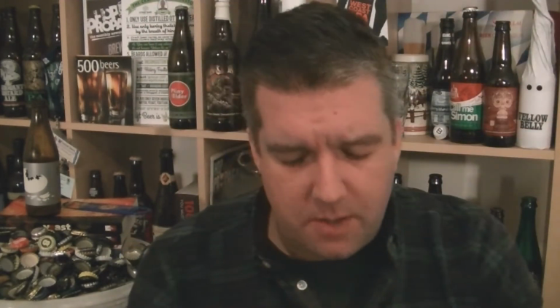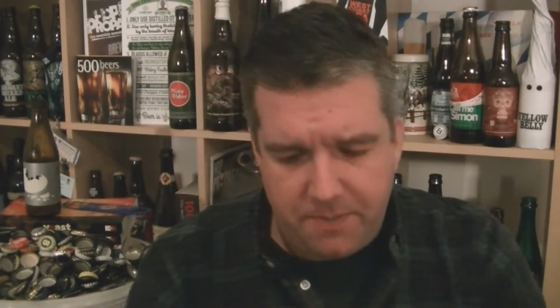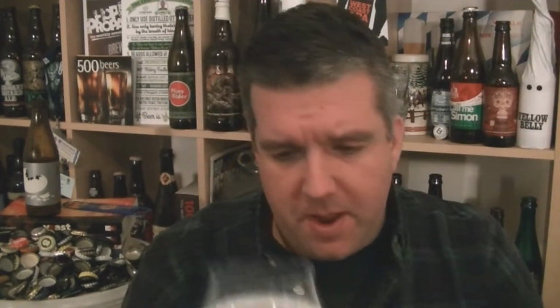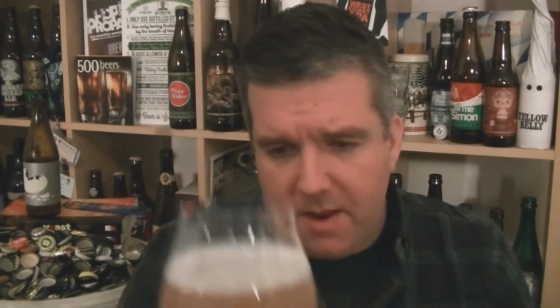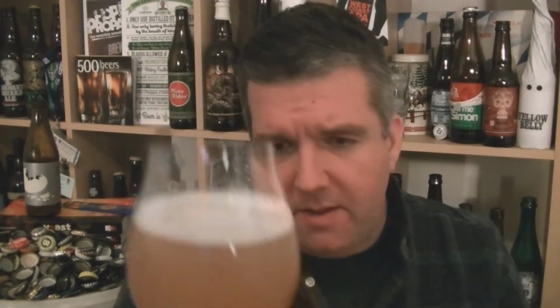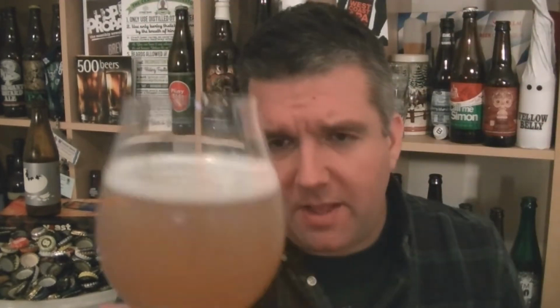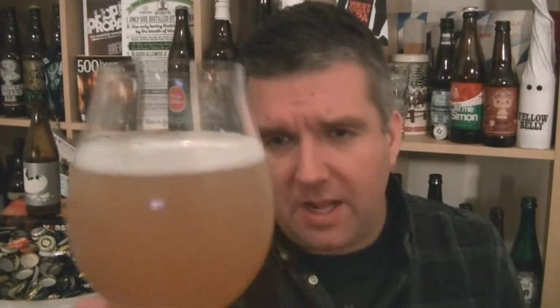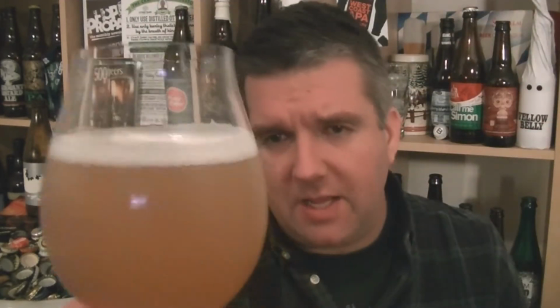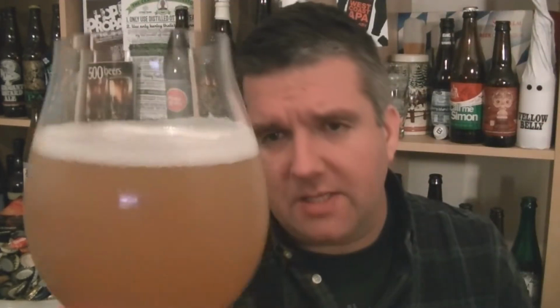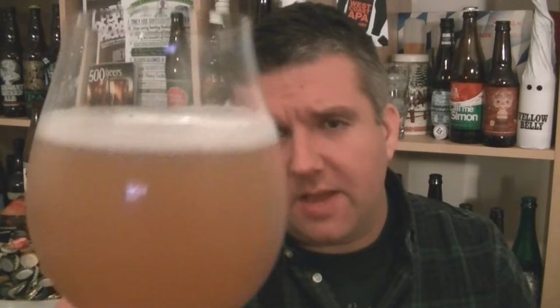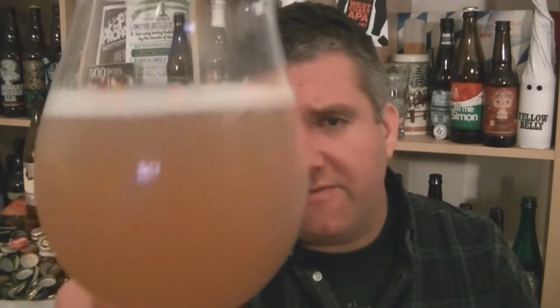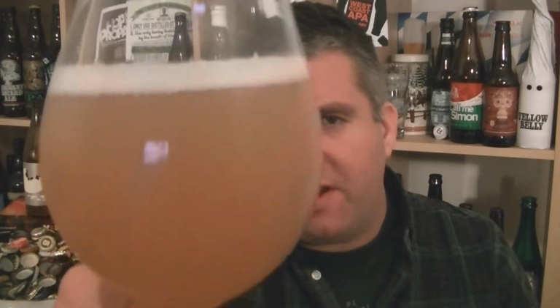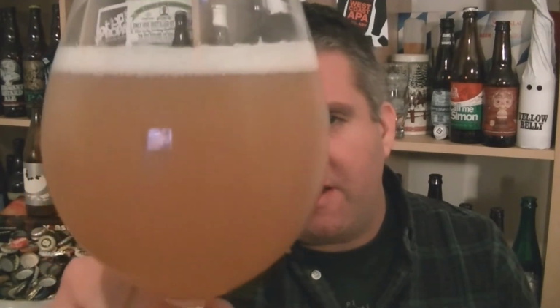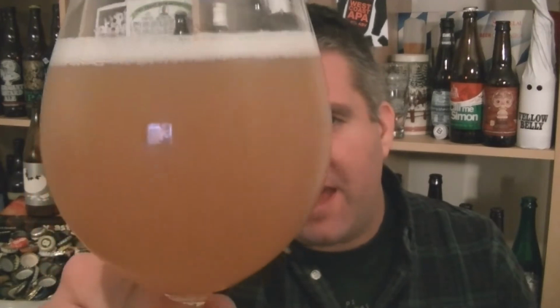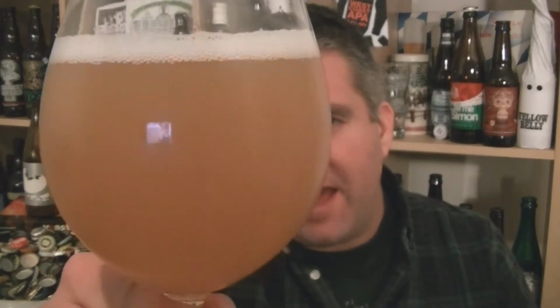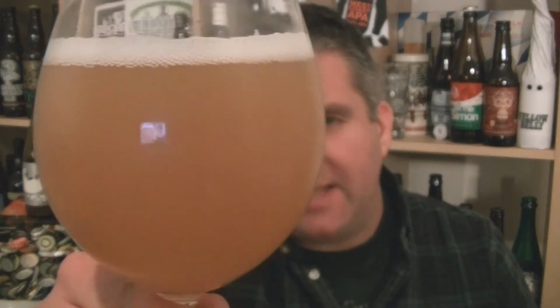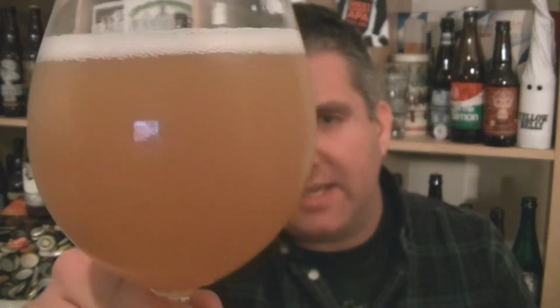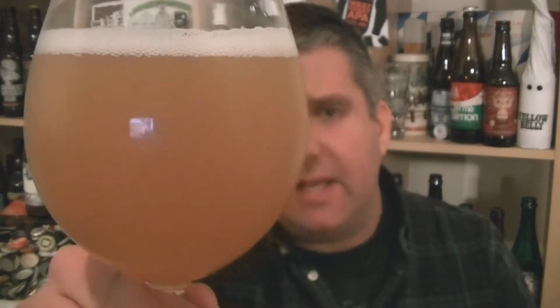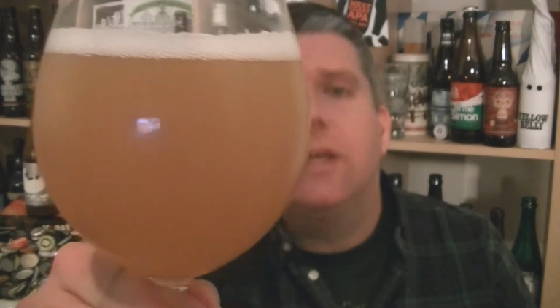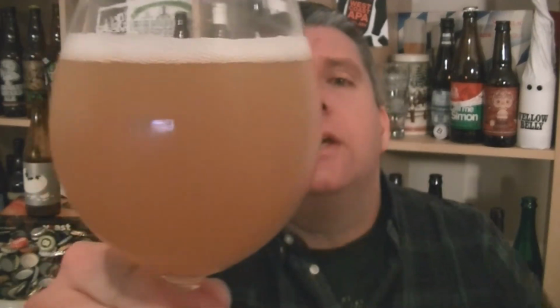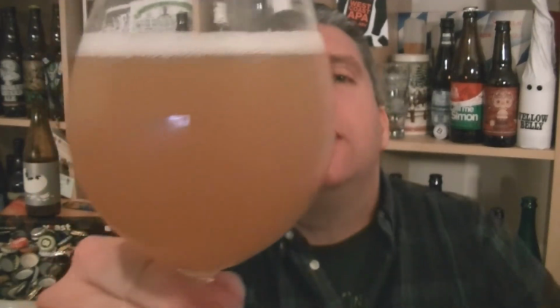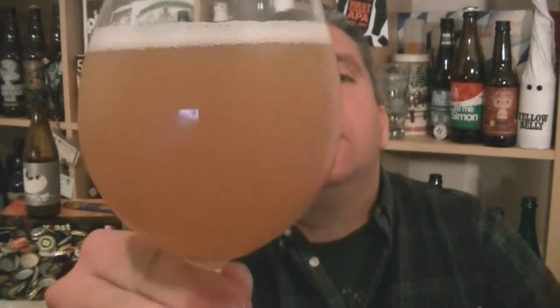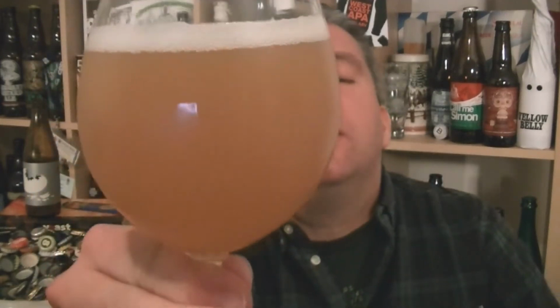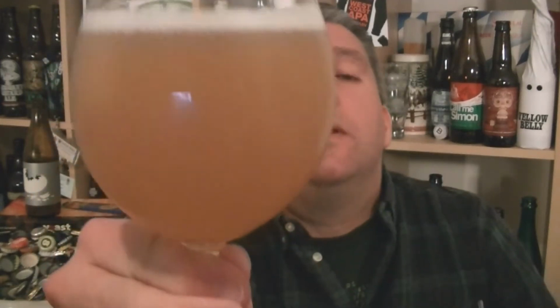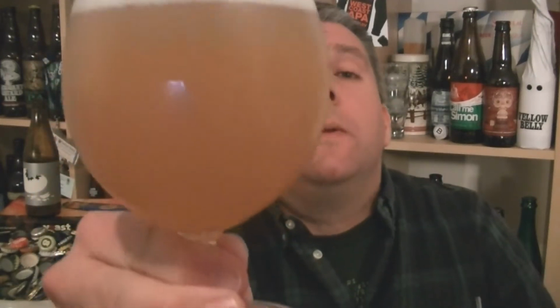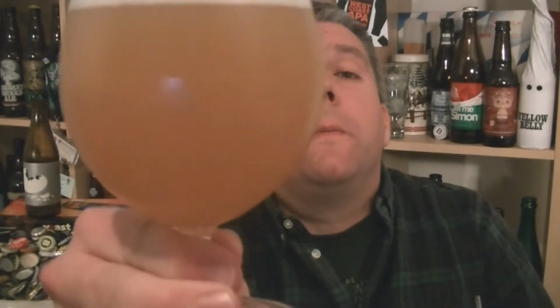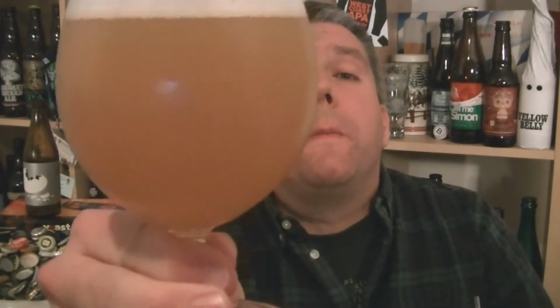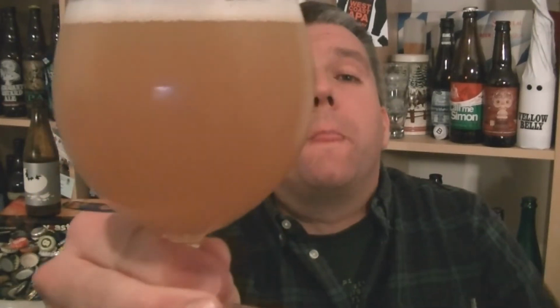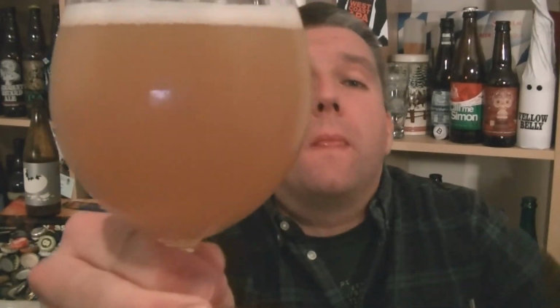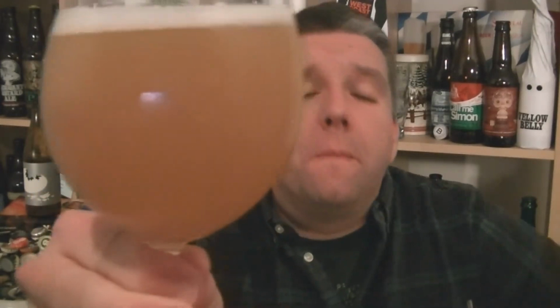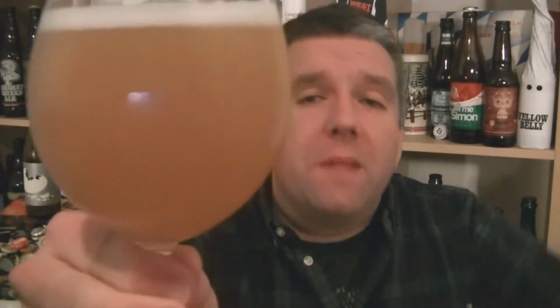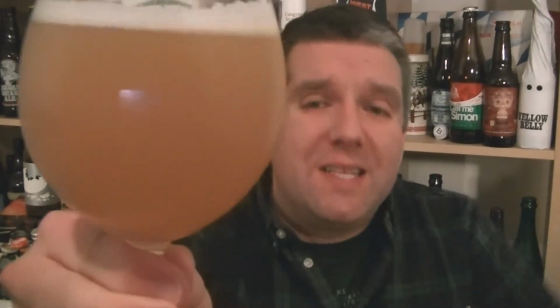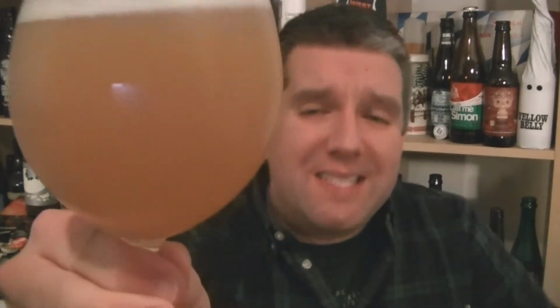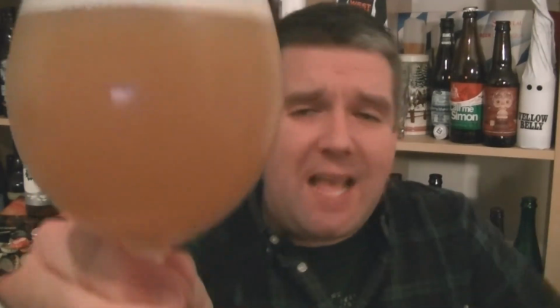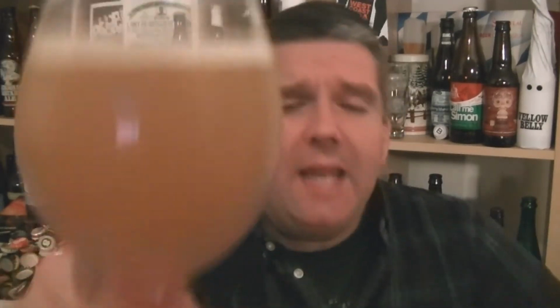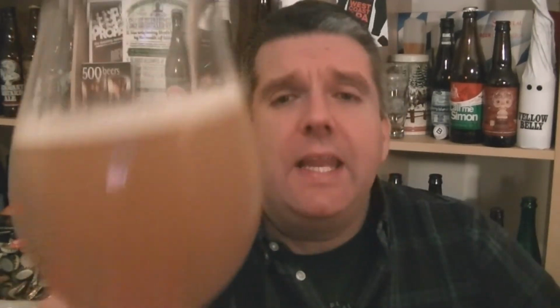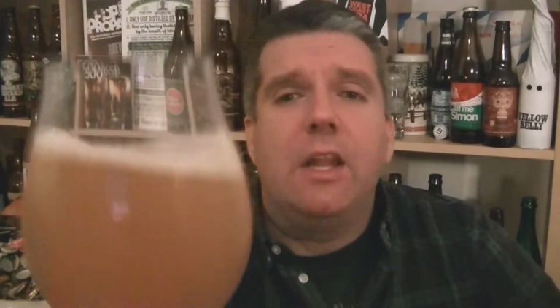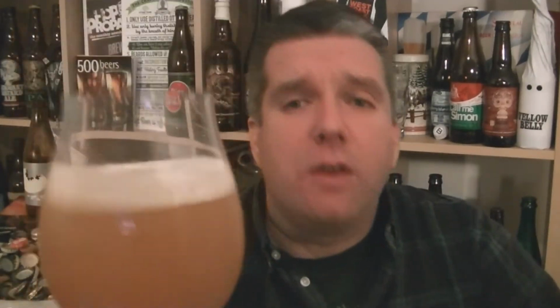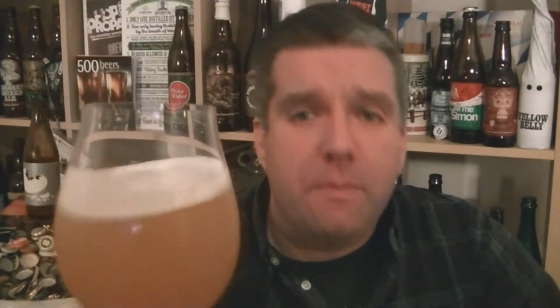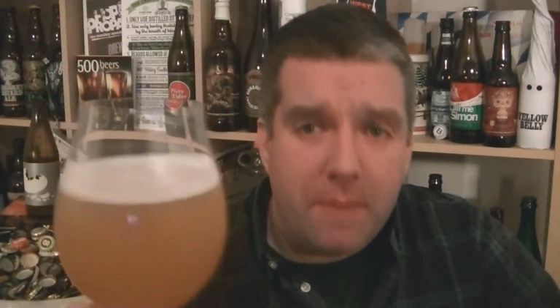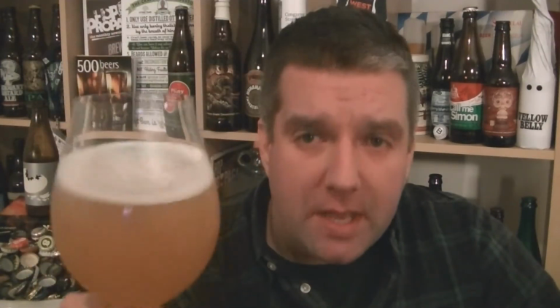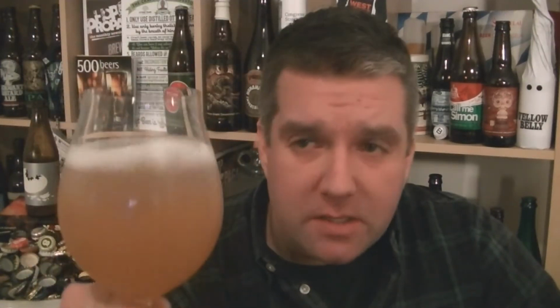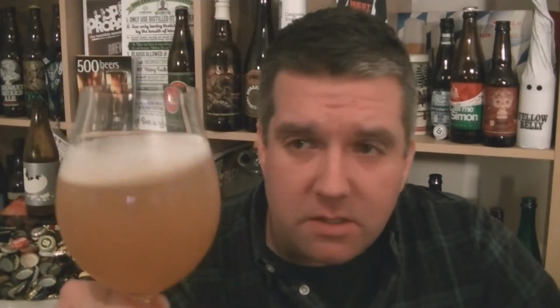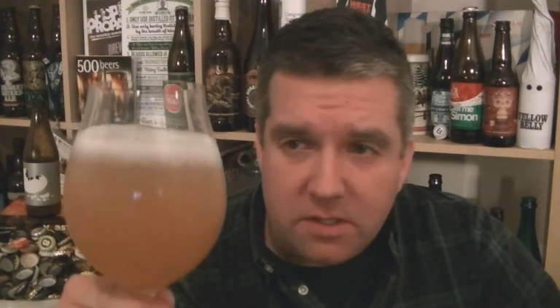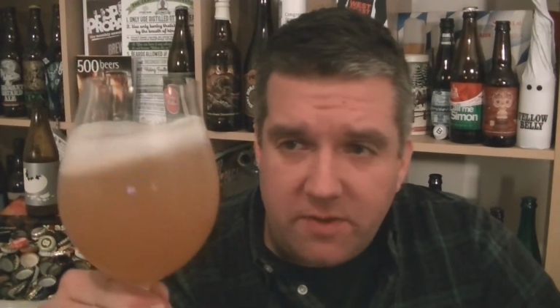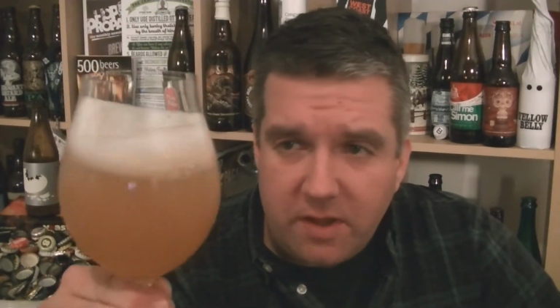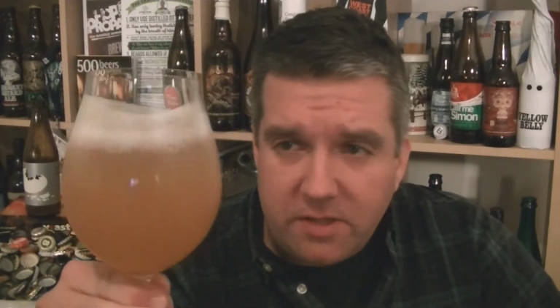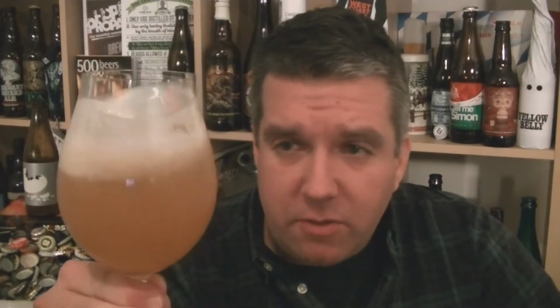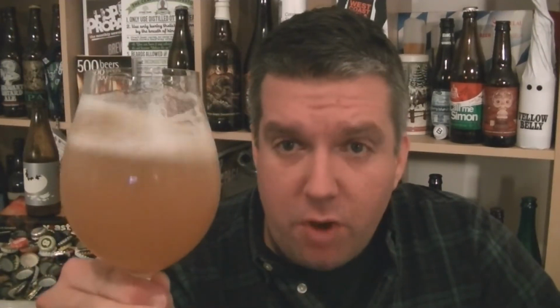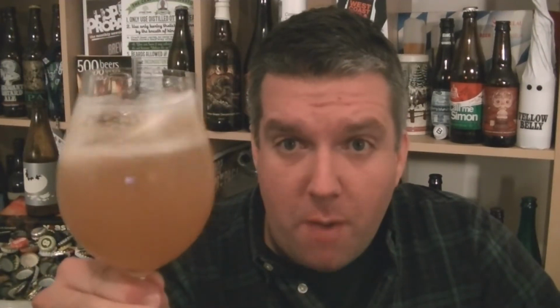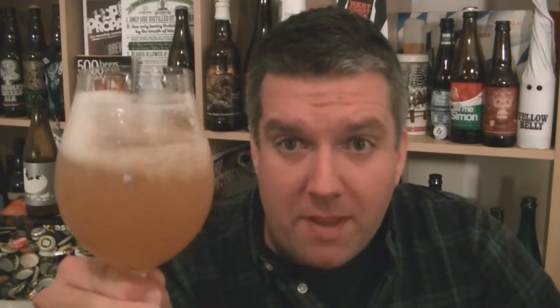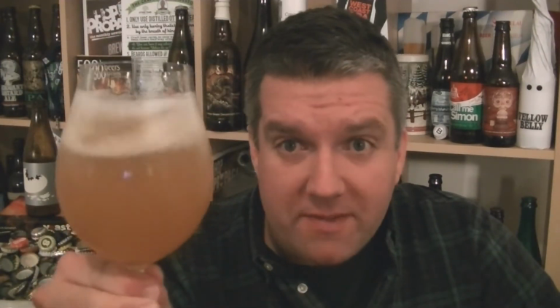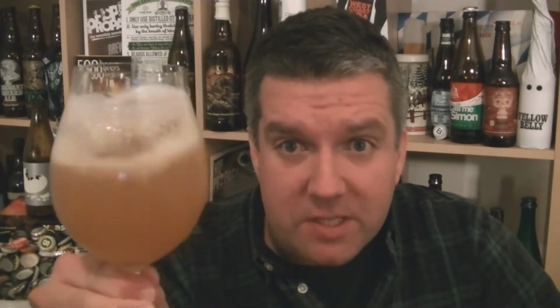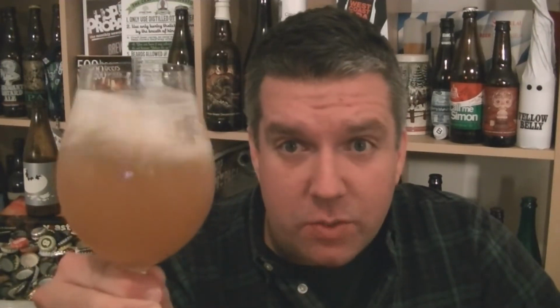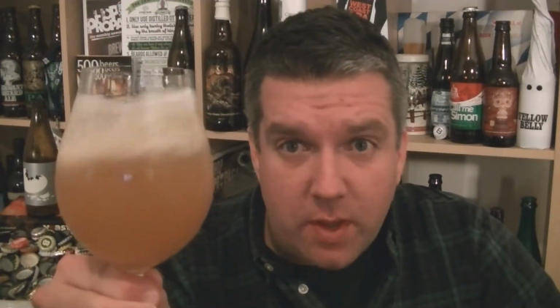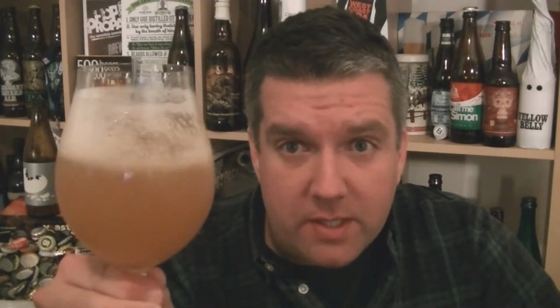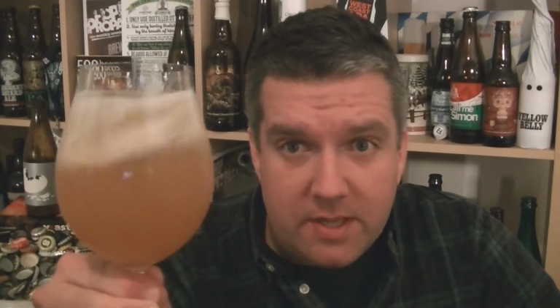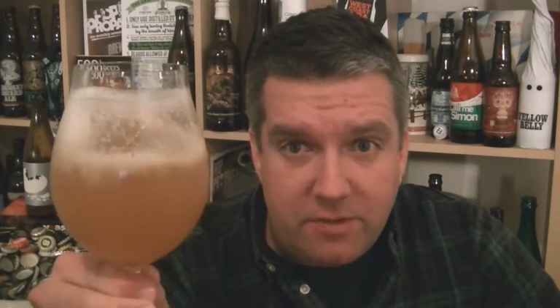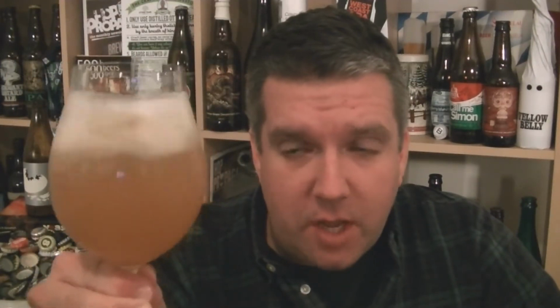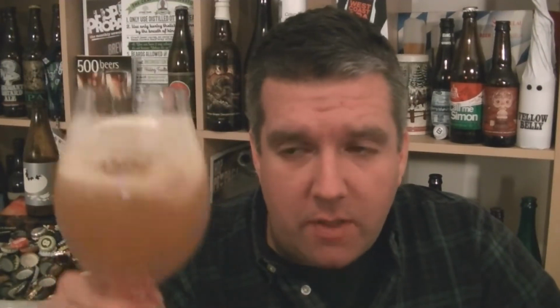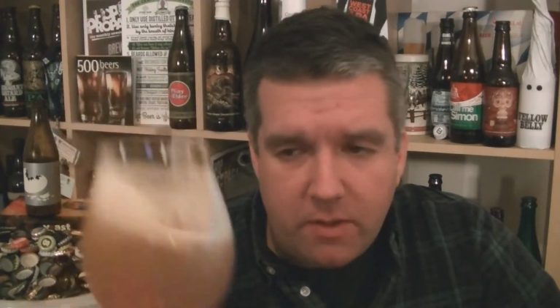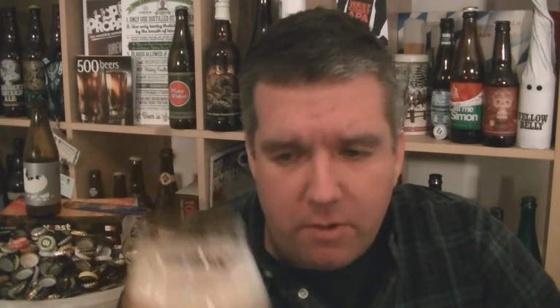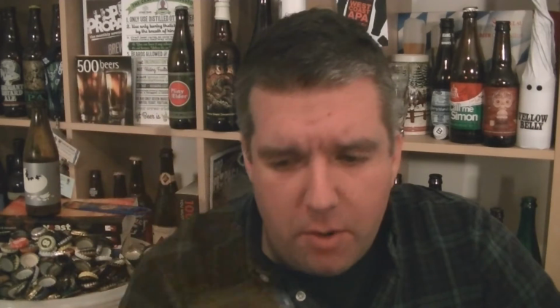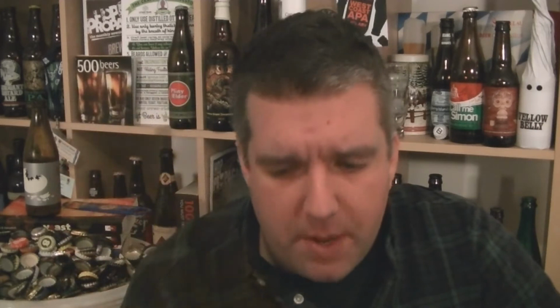So beer in the glass — very hazy, sandy looking beer. As far as the aroma, give it a swirl and sniff, check out the aroma.